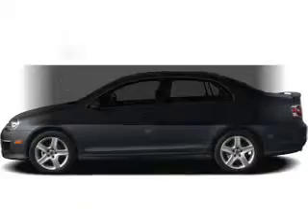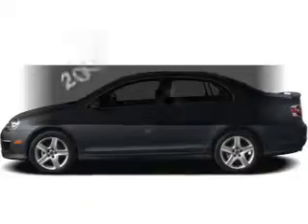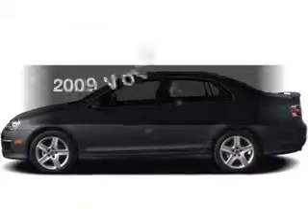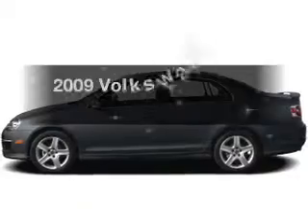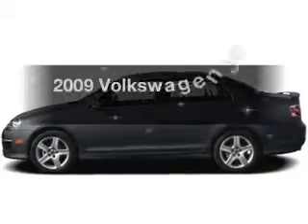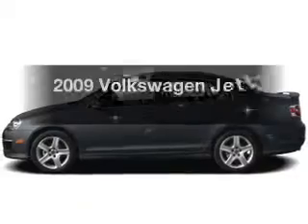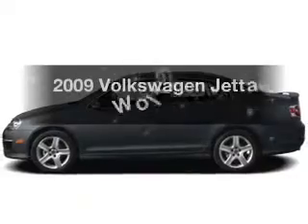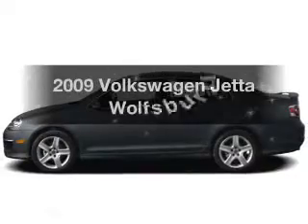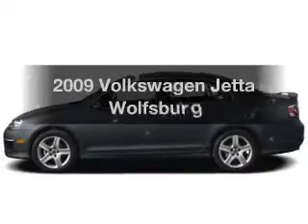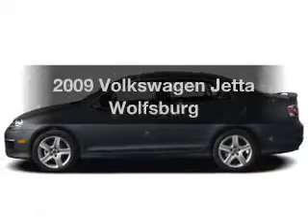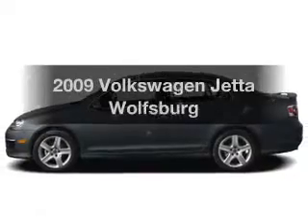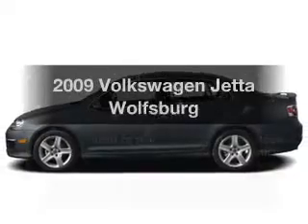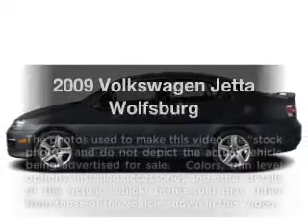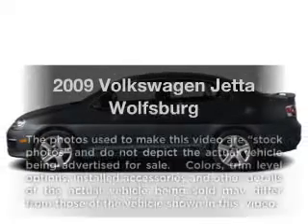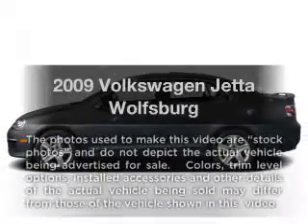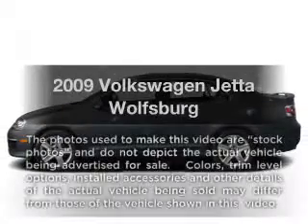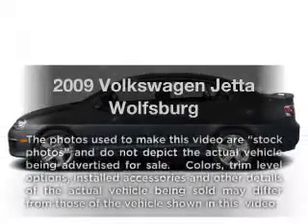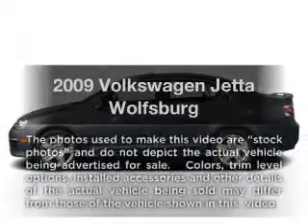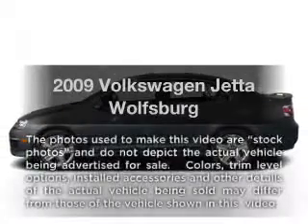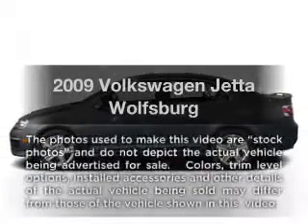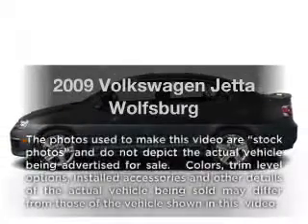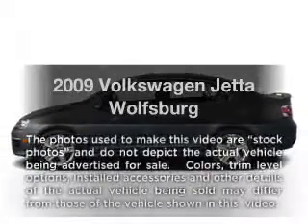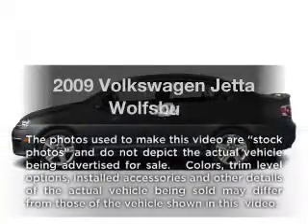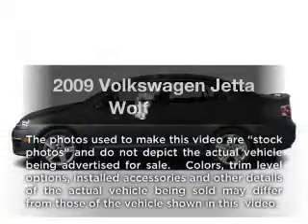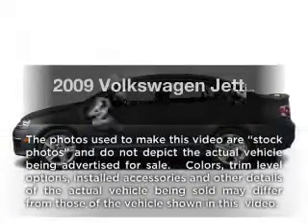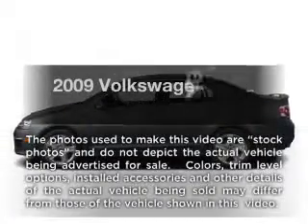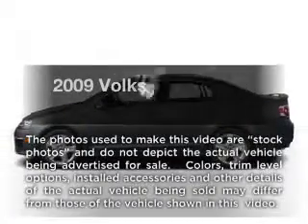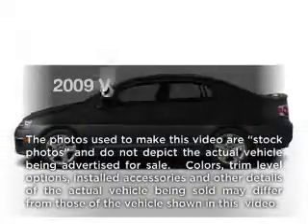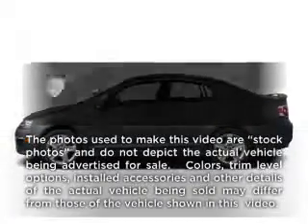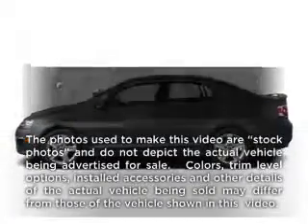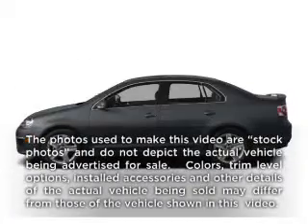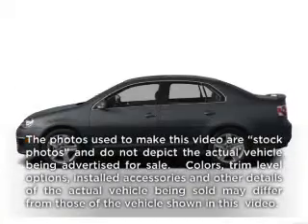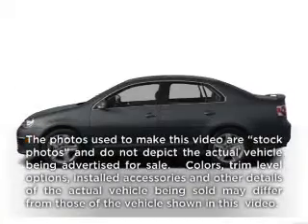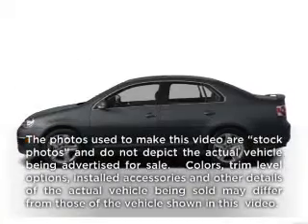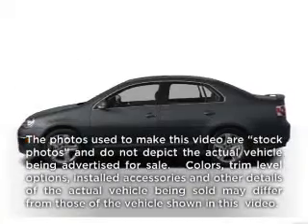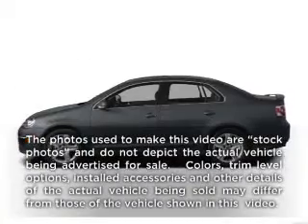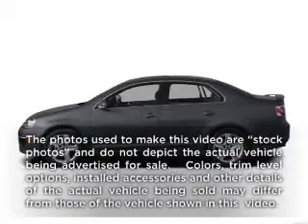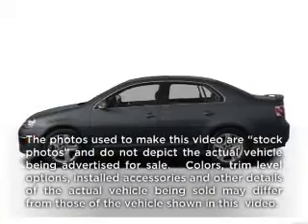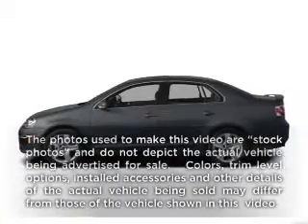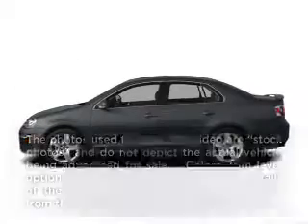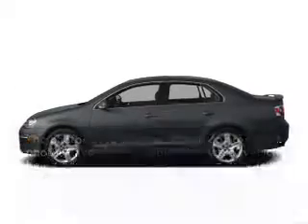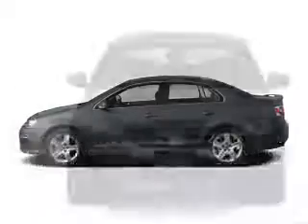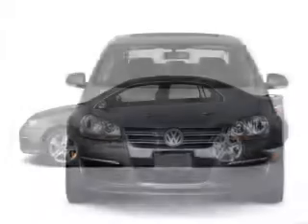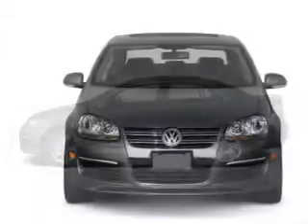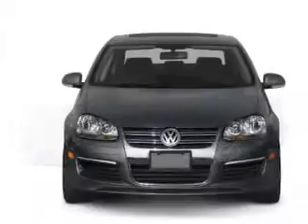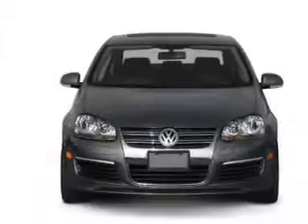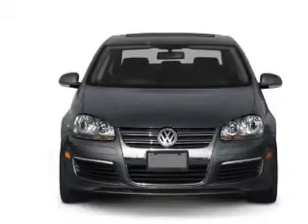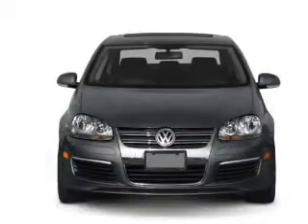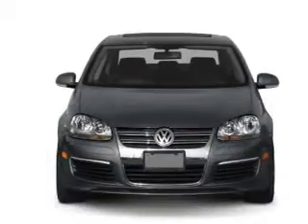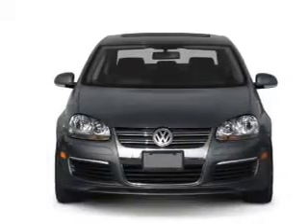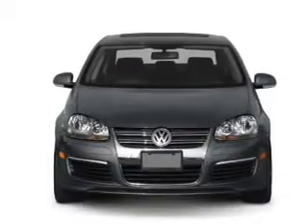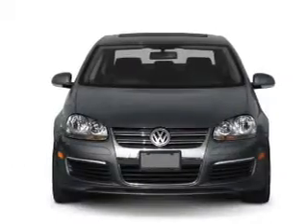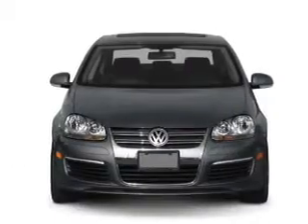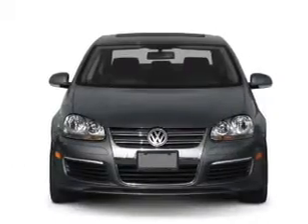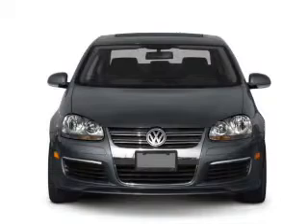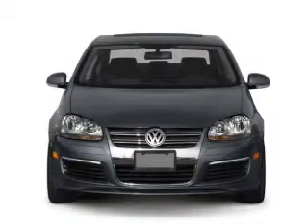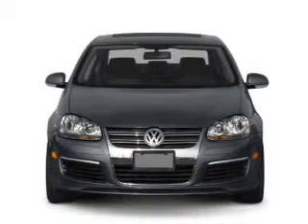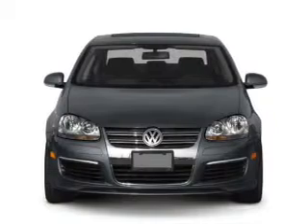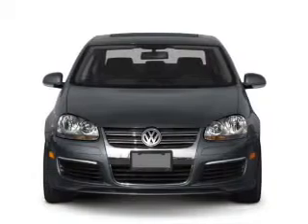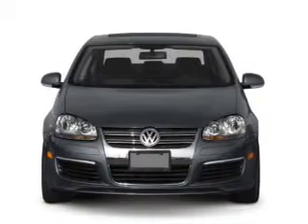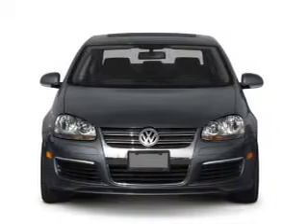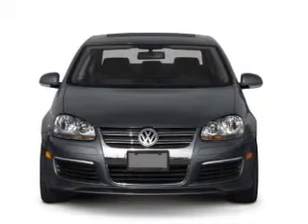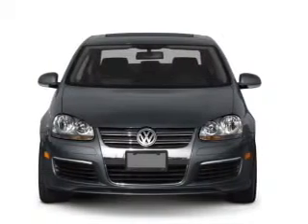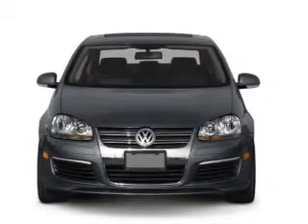Introducing the 2009 Volkswagen Jetta. Travel the roads in style and comfort in this great vehicle.